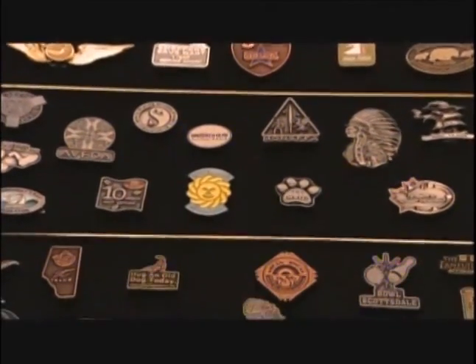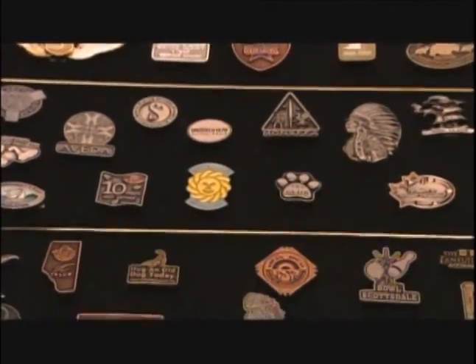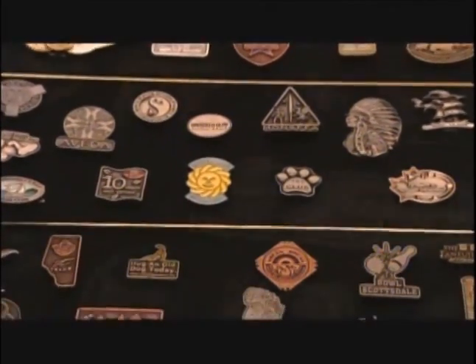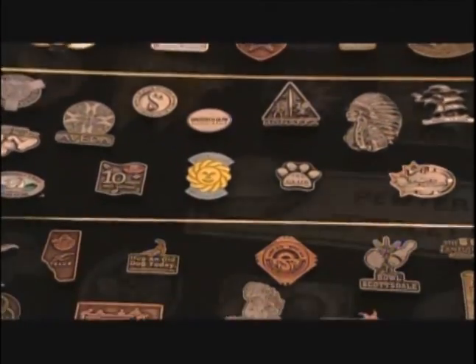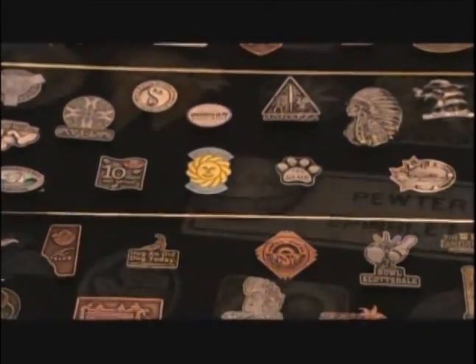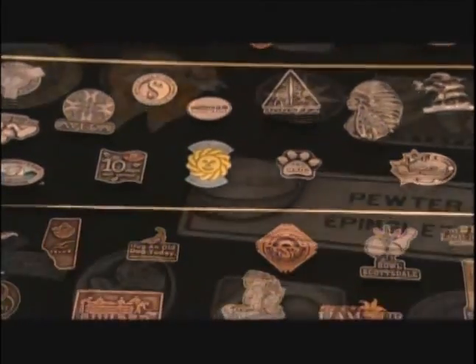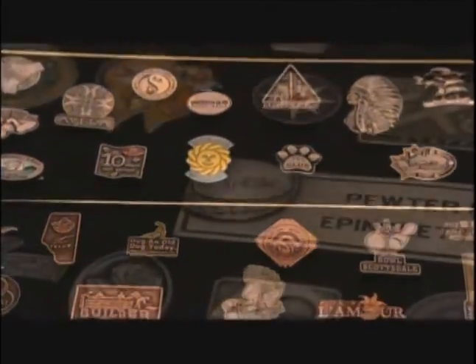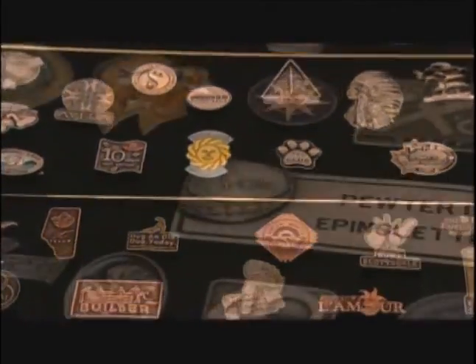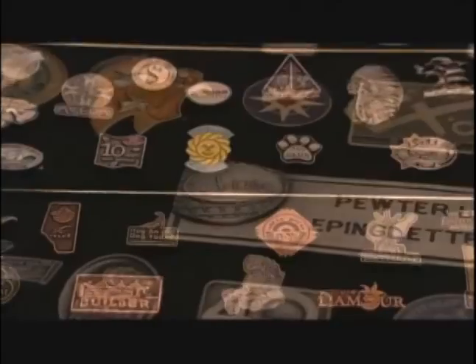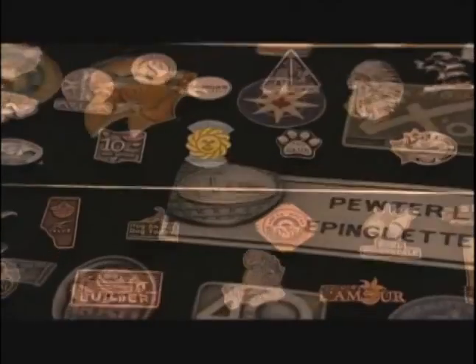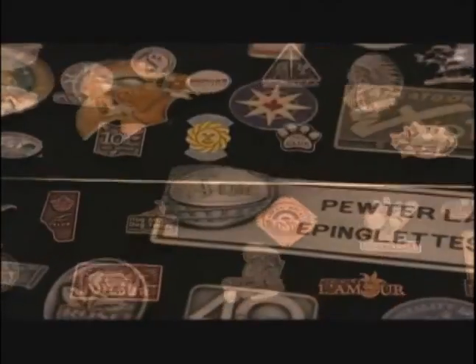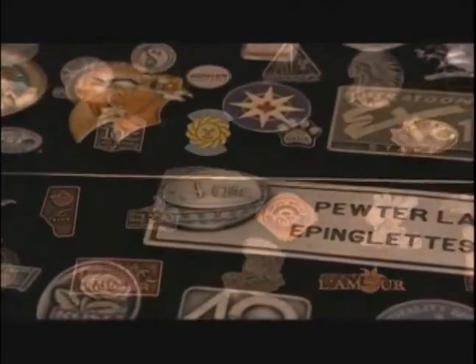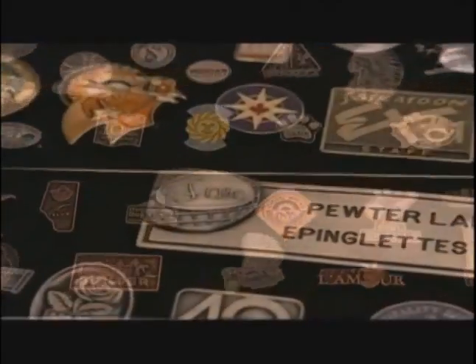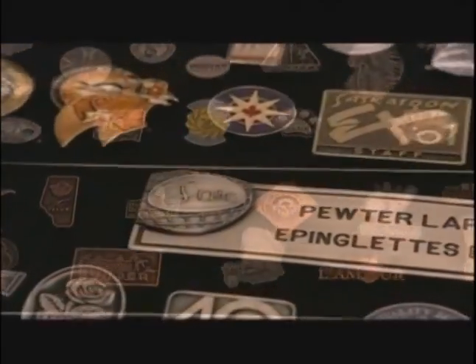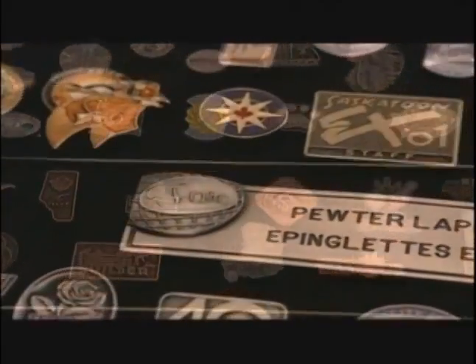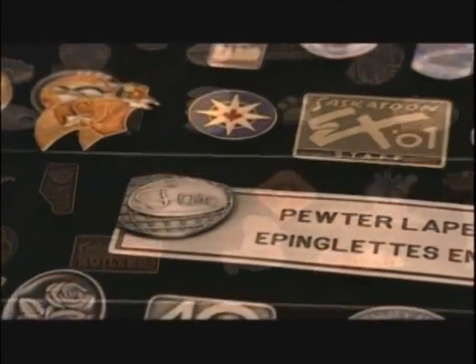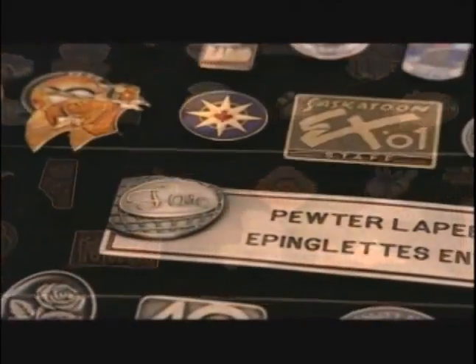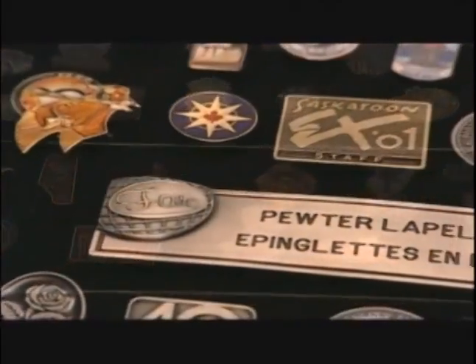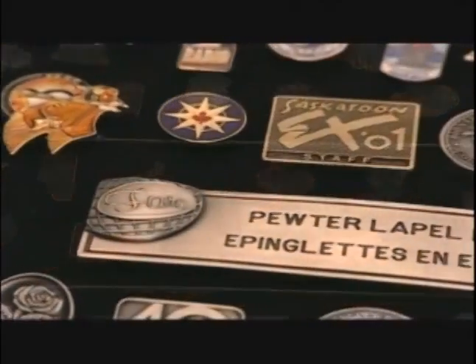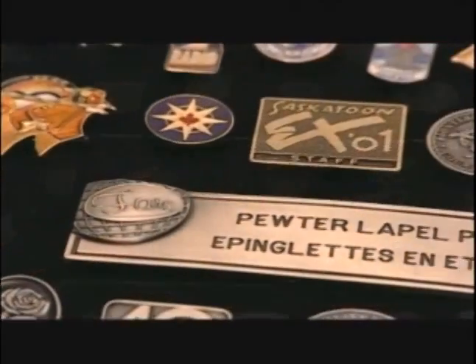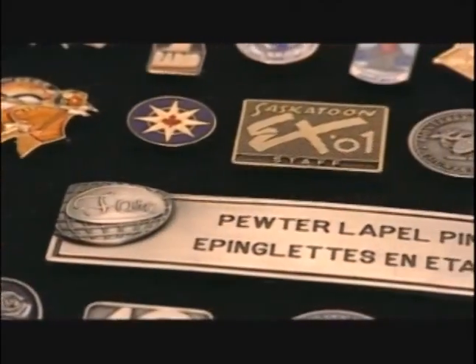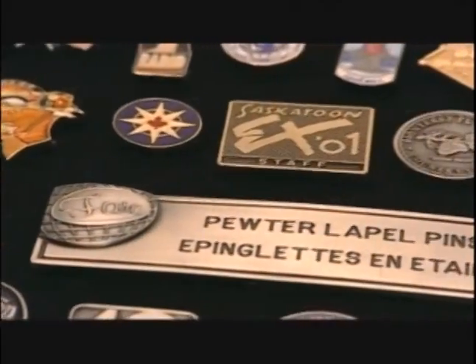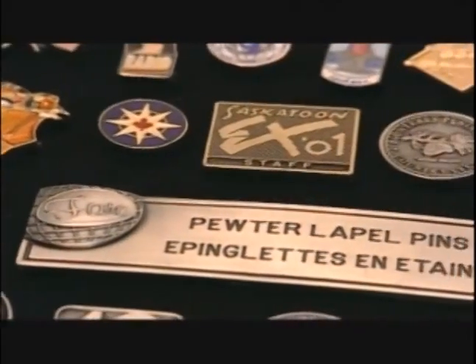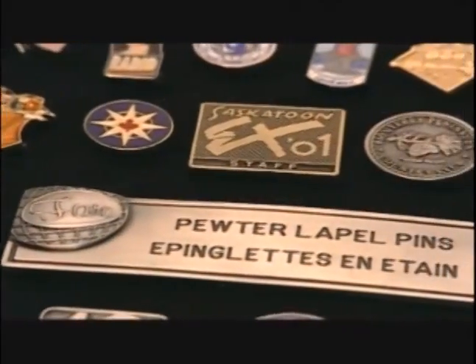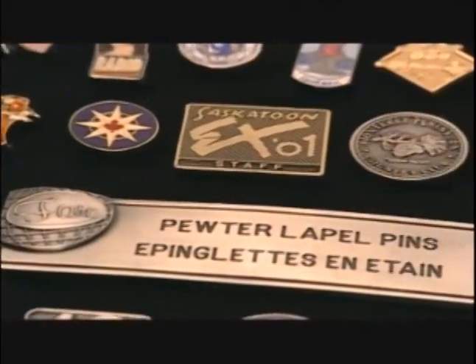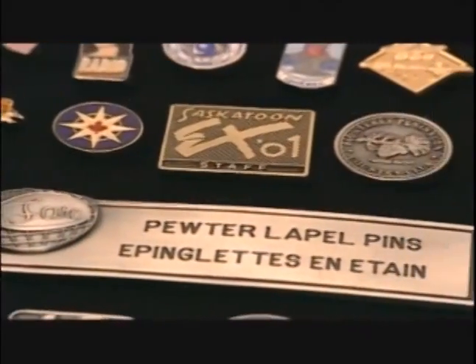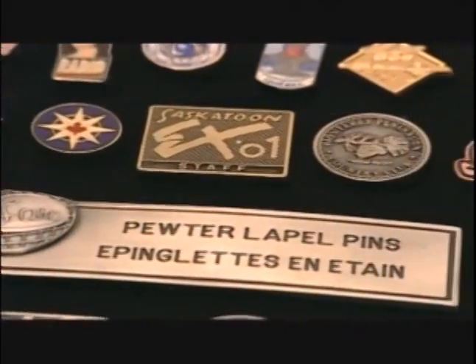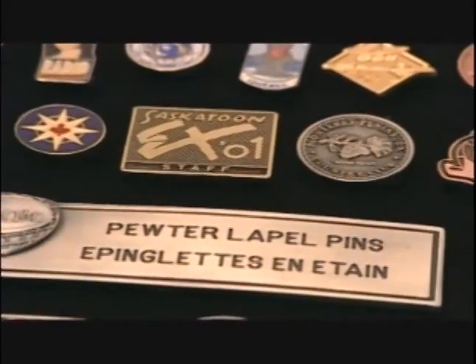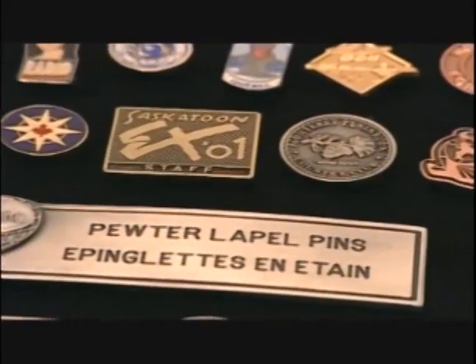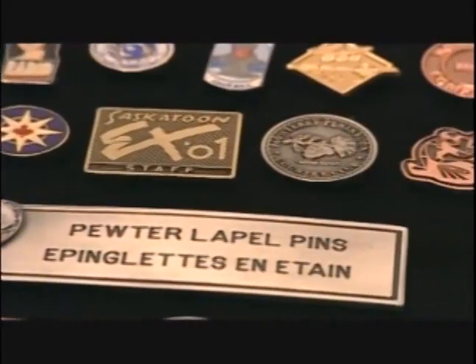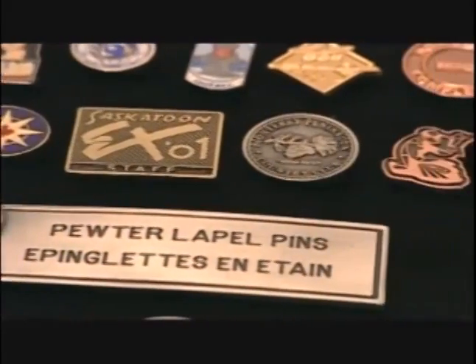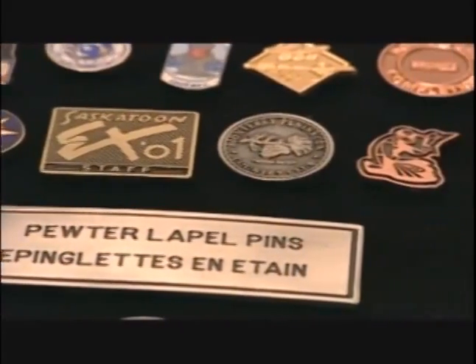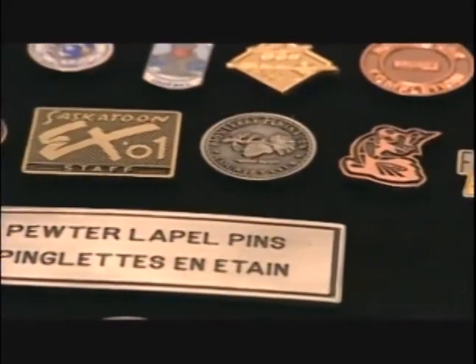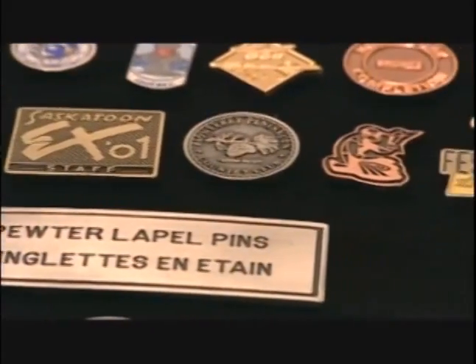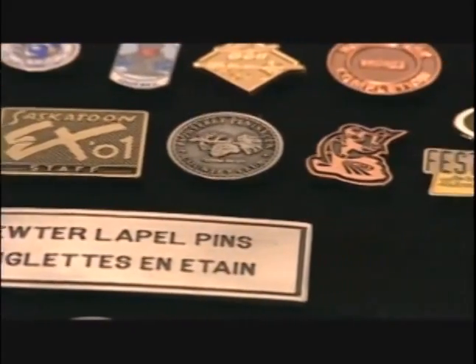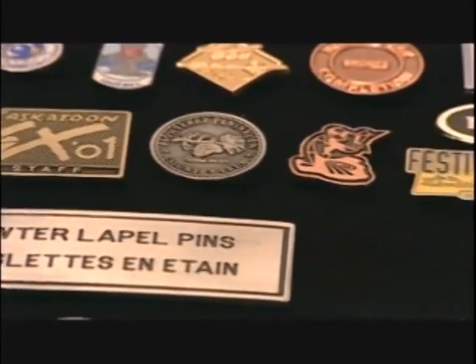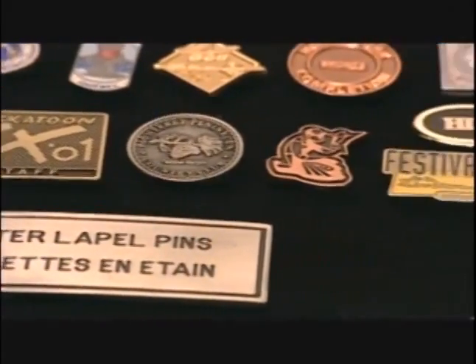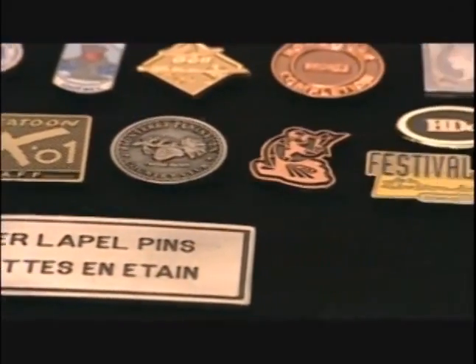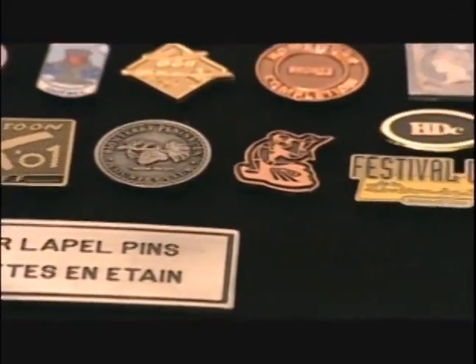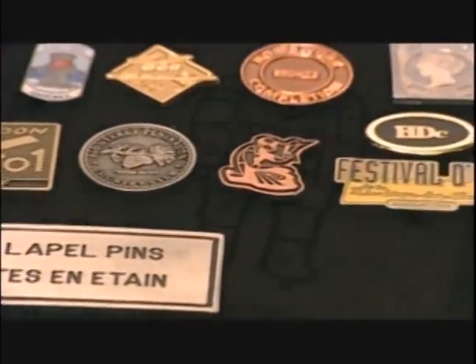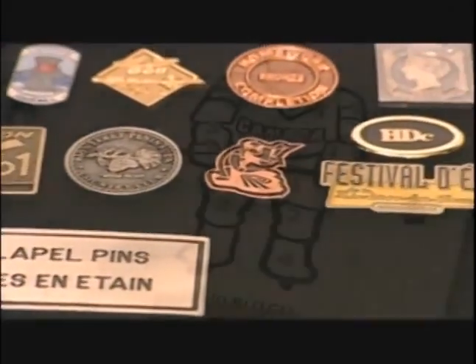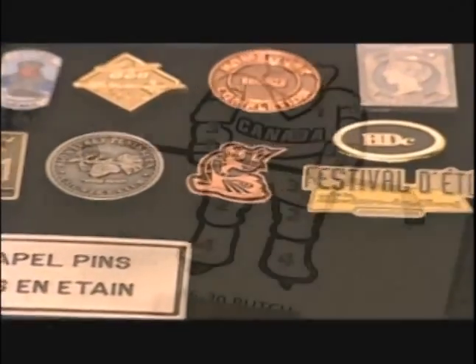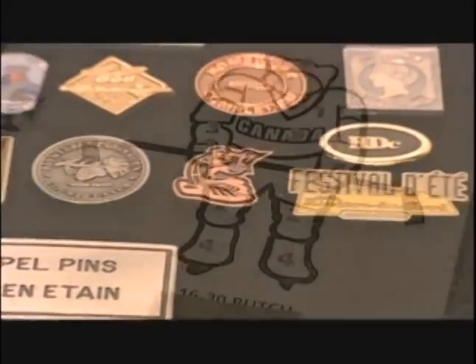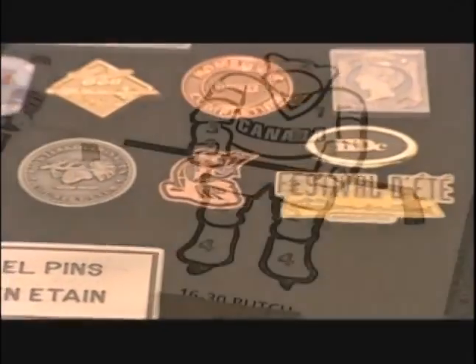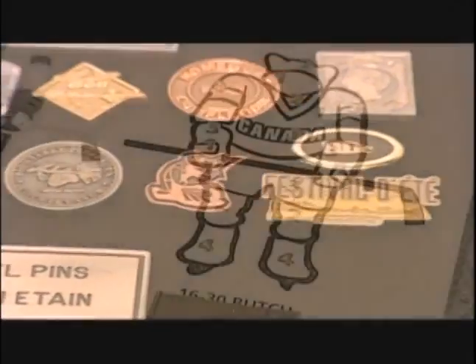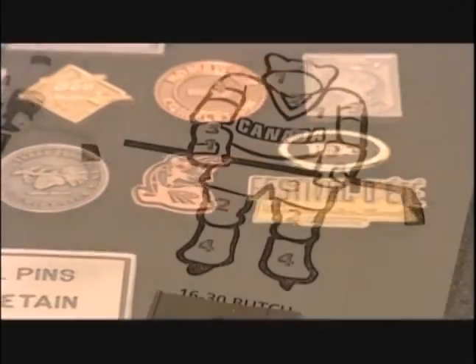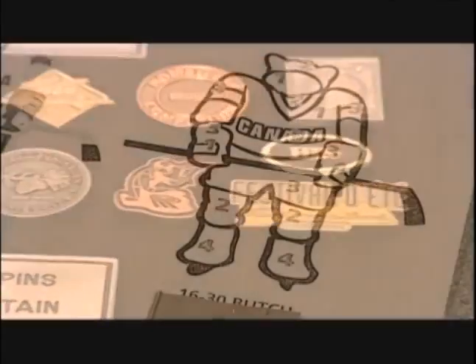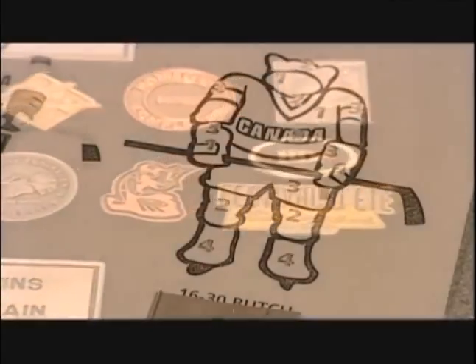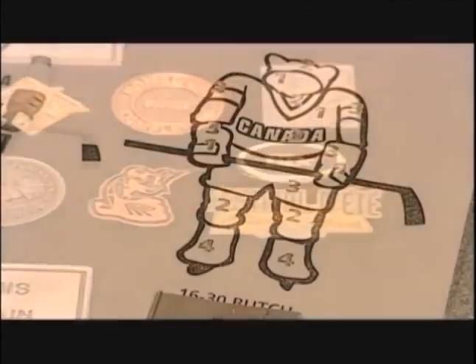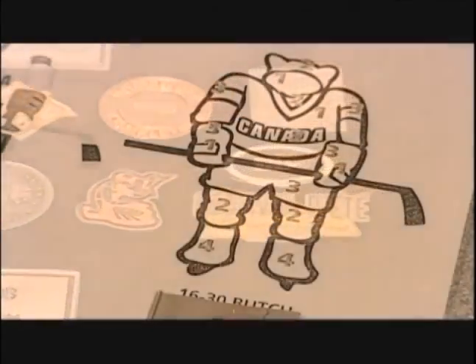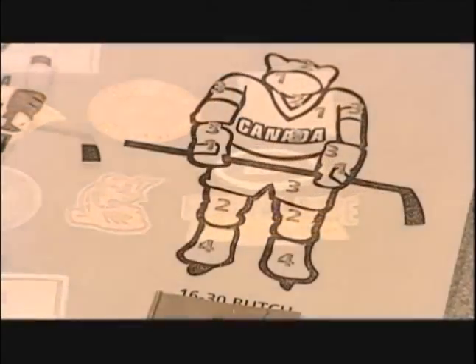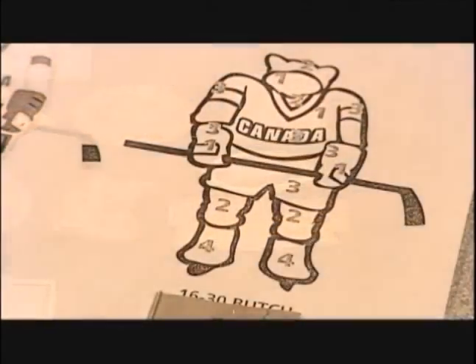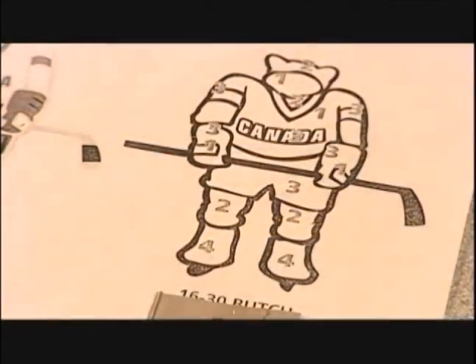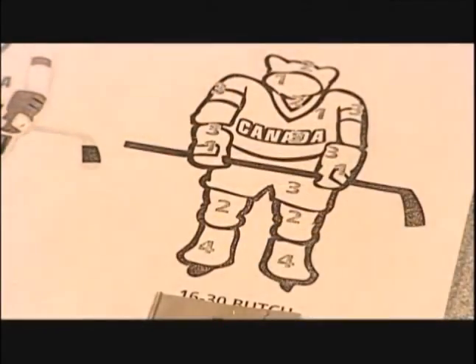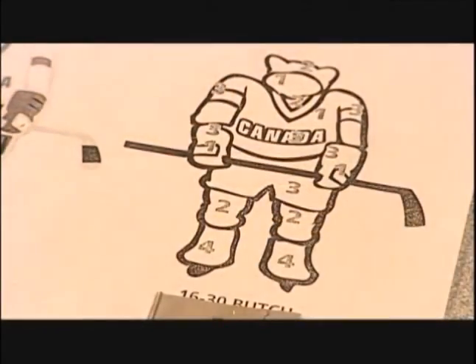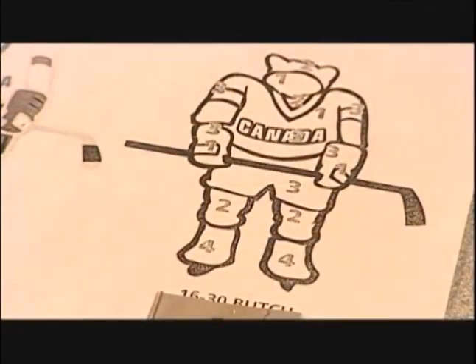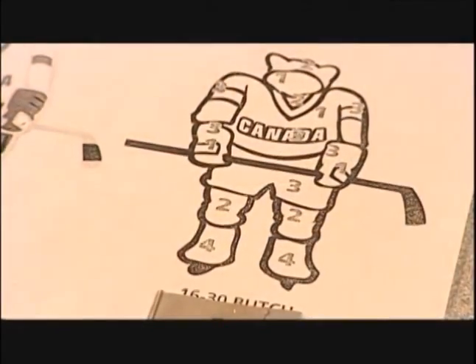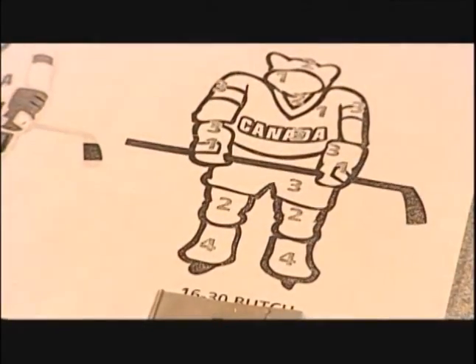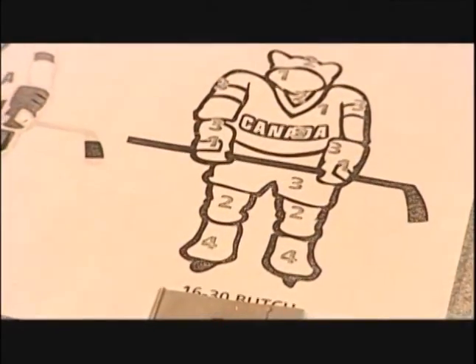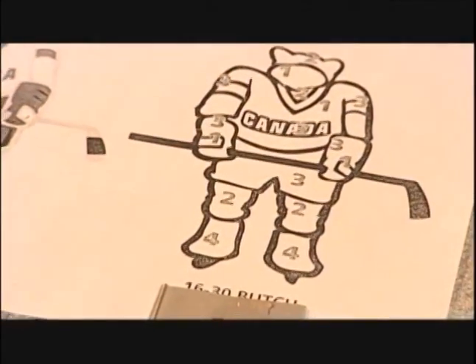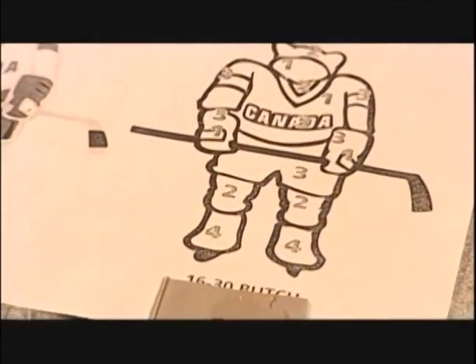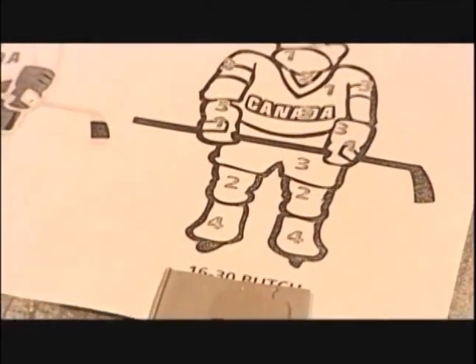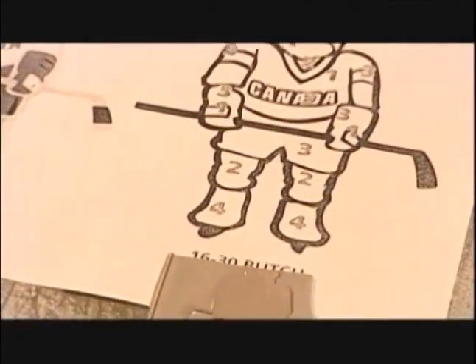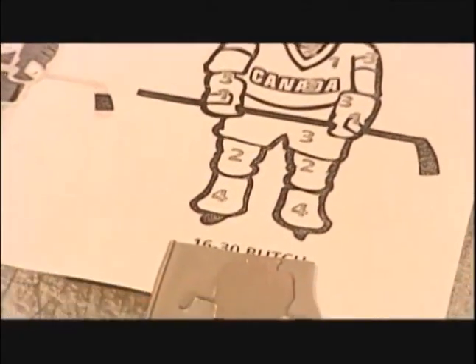They may be tiny, but they're out there in huge numbers. This one company turns out about five million lapel pins a year.